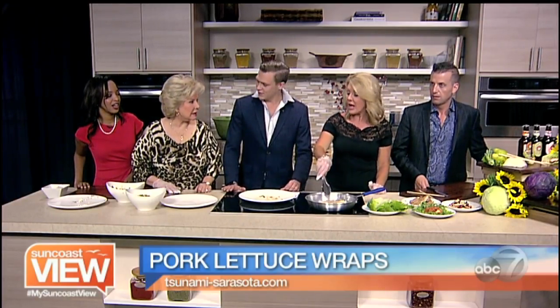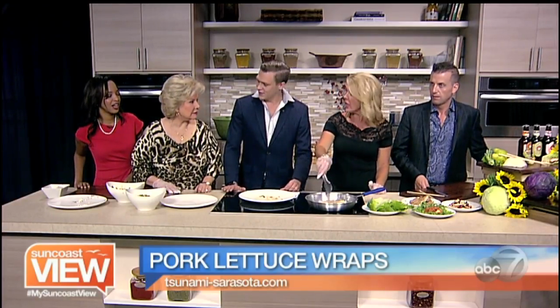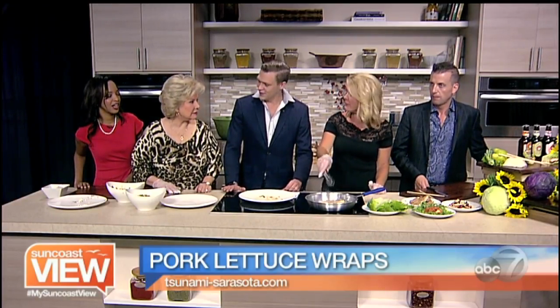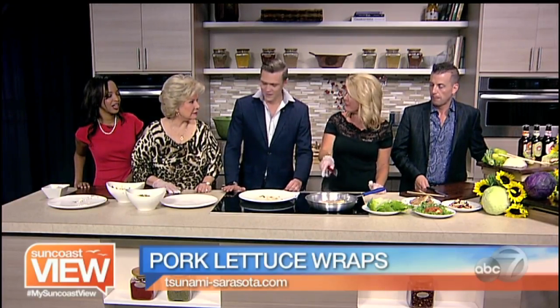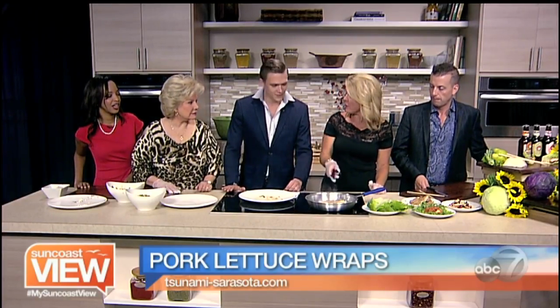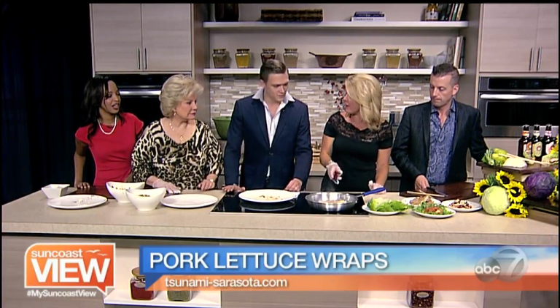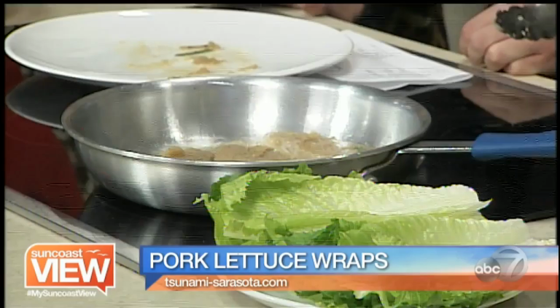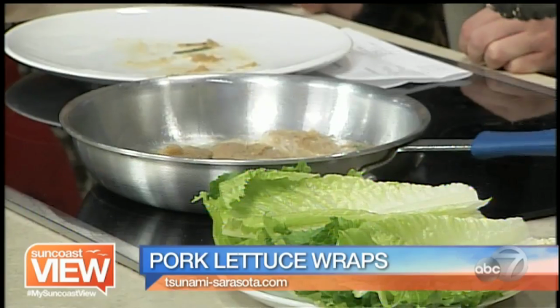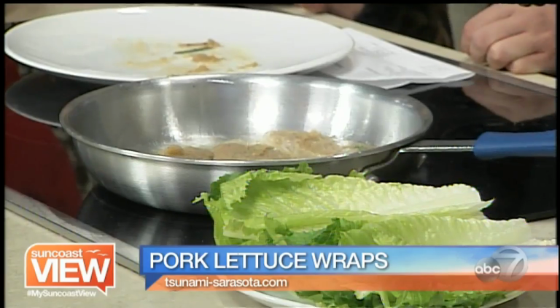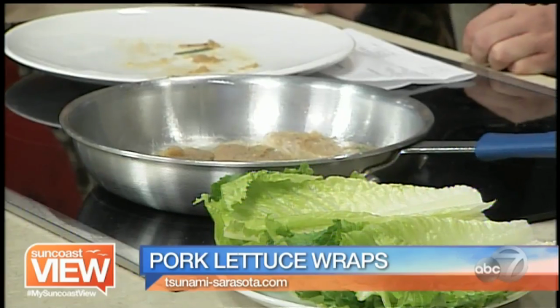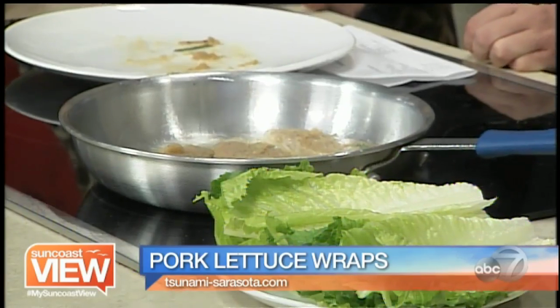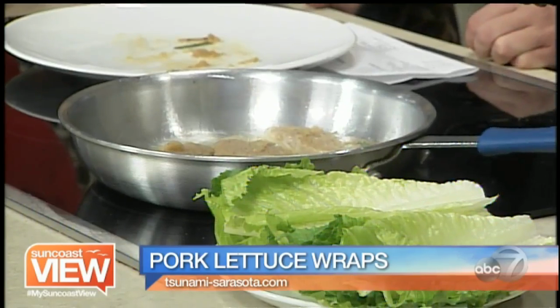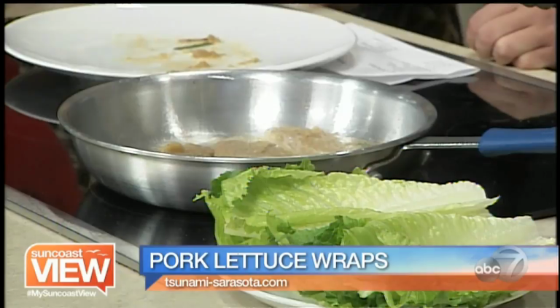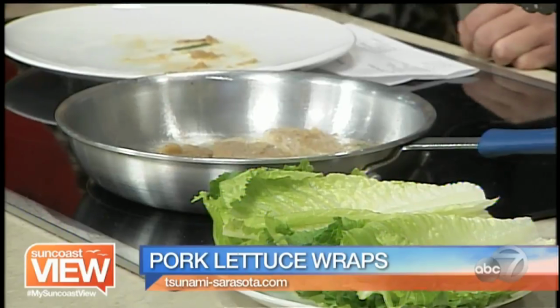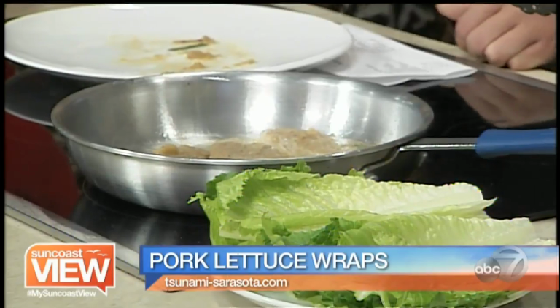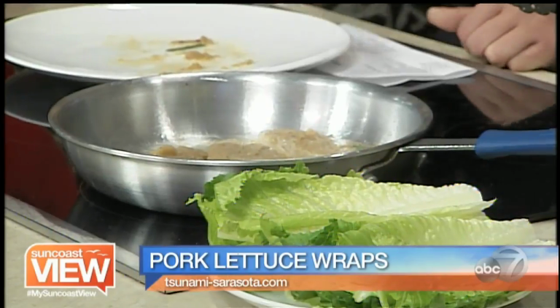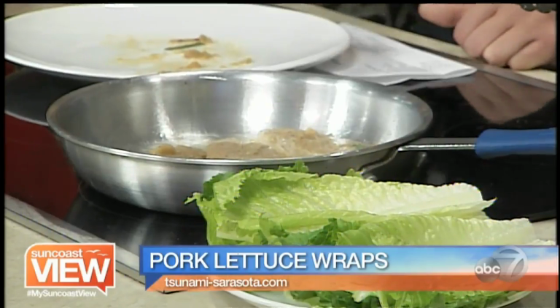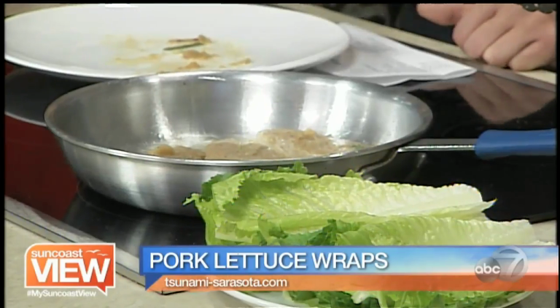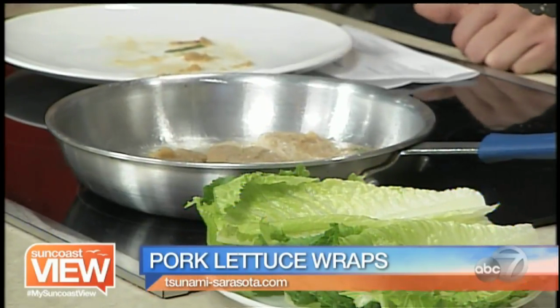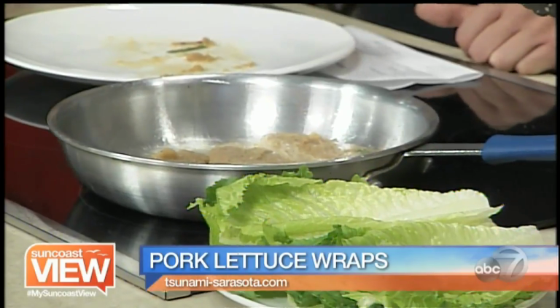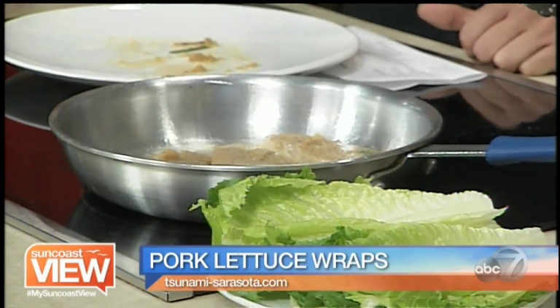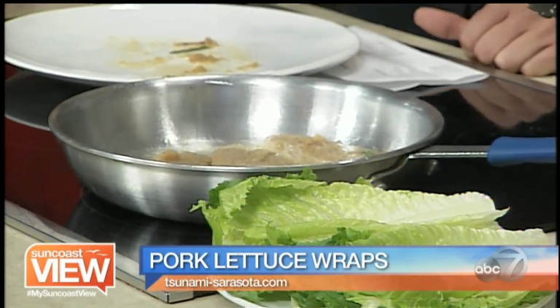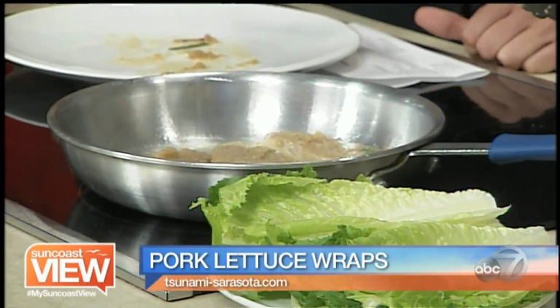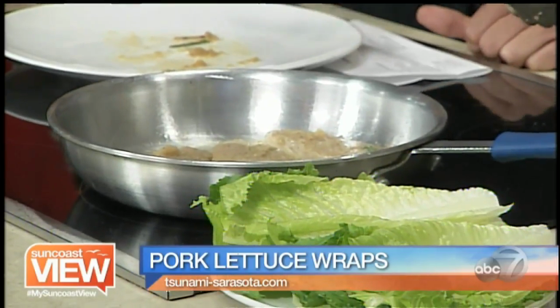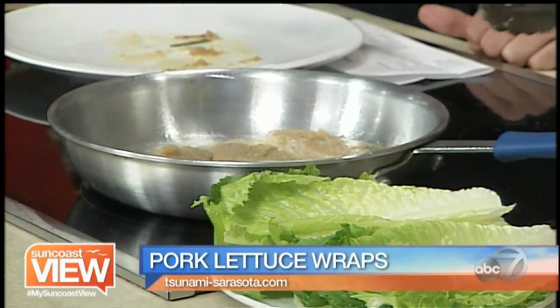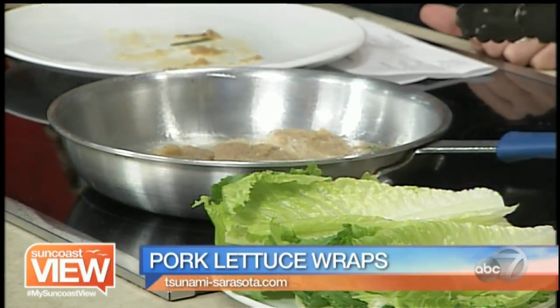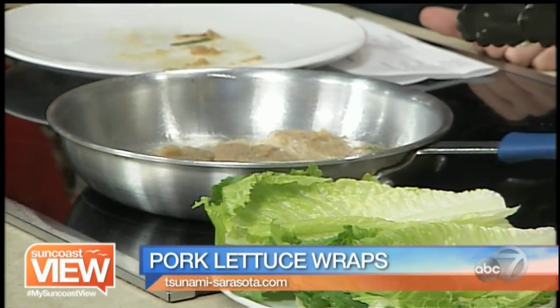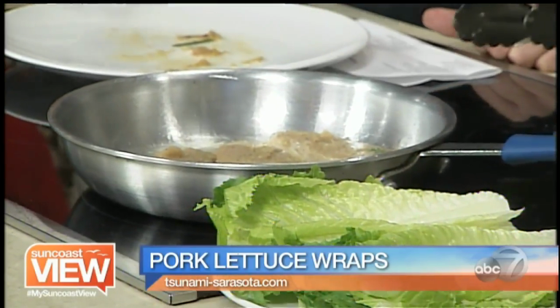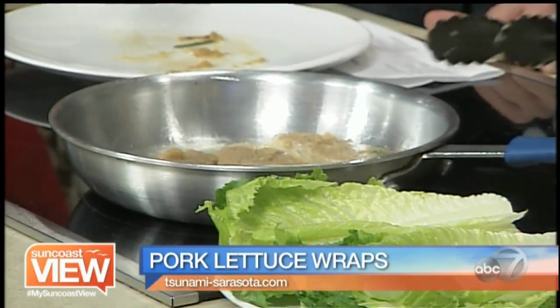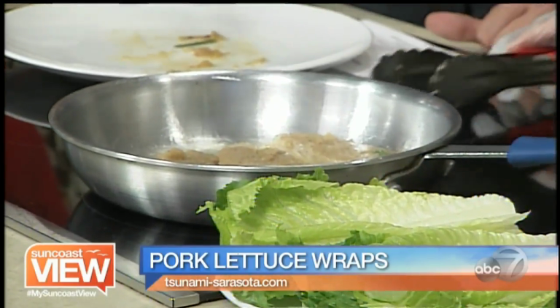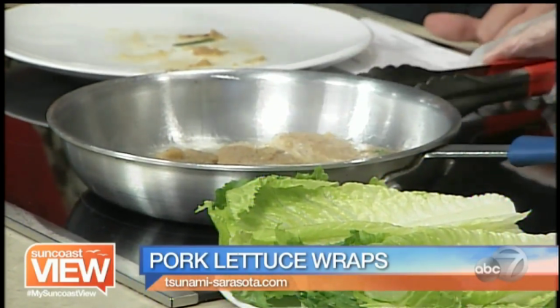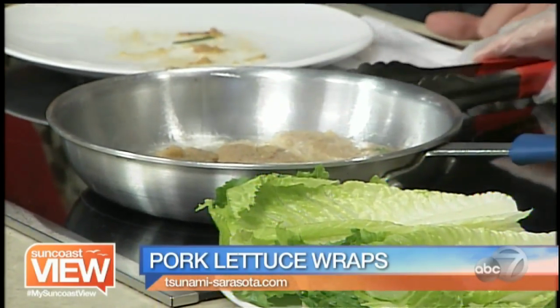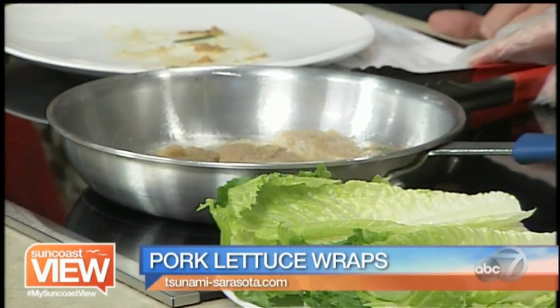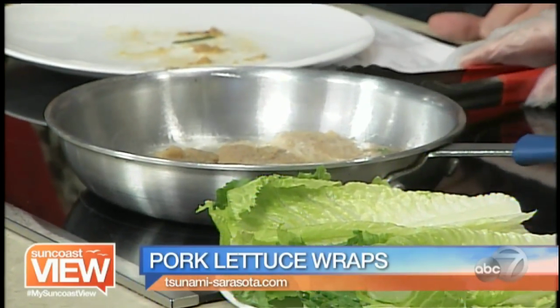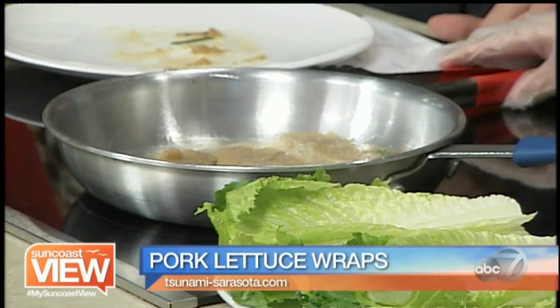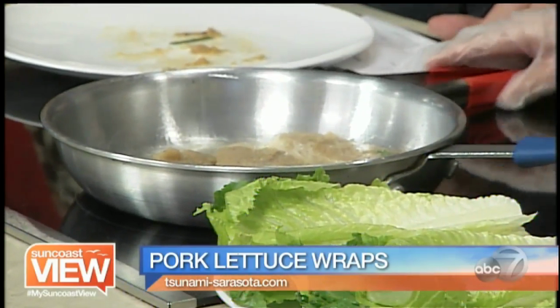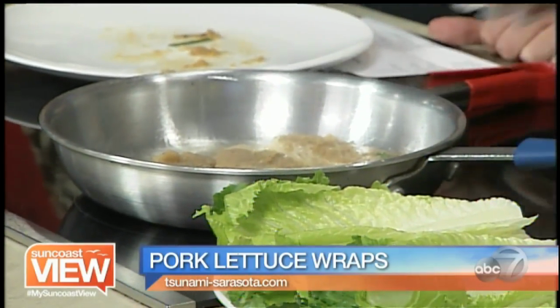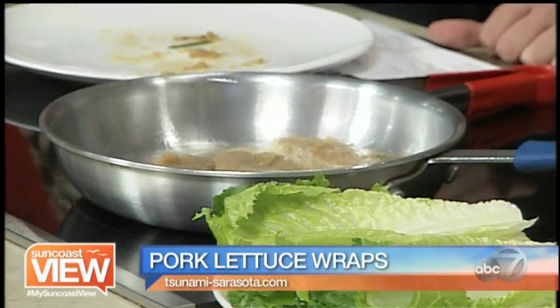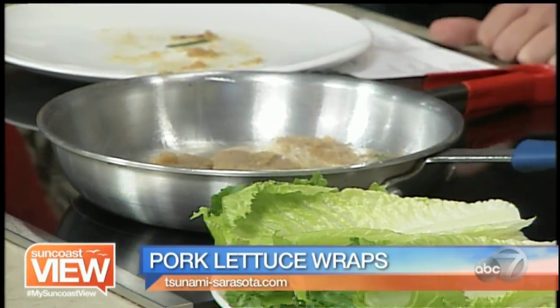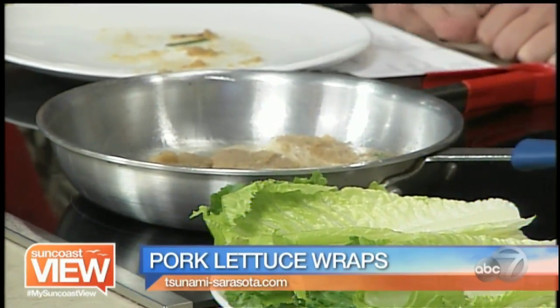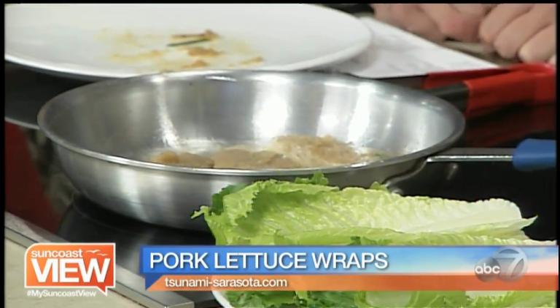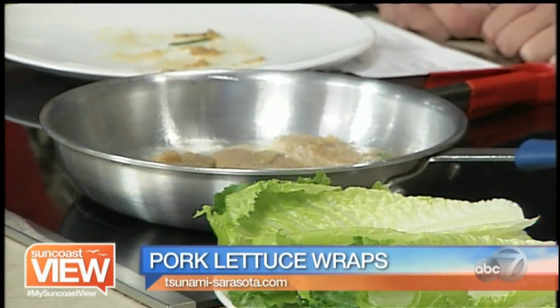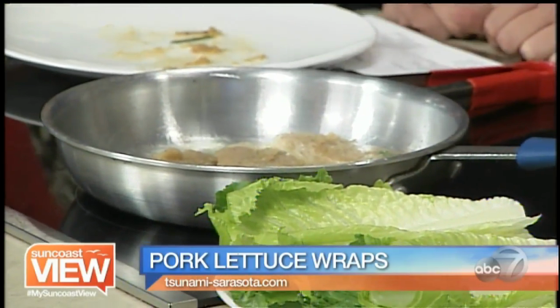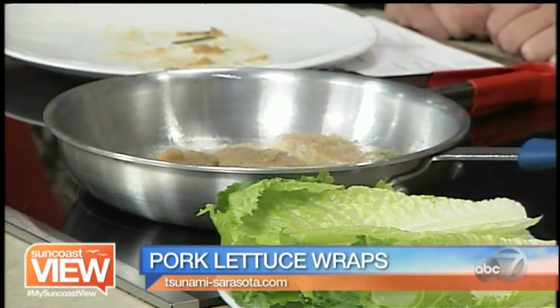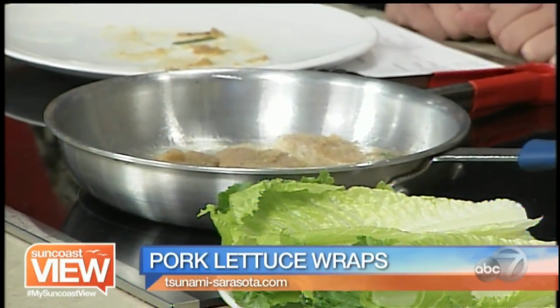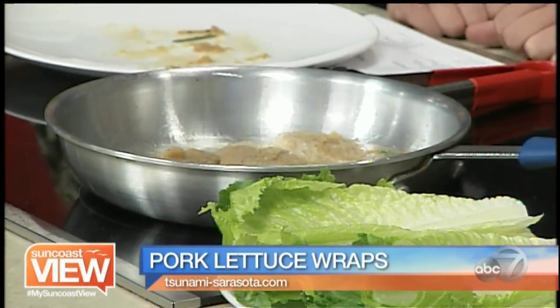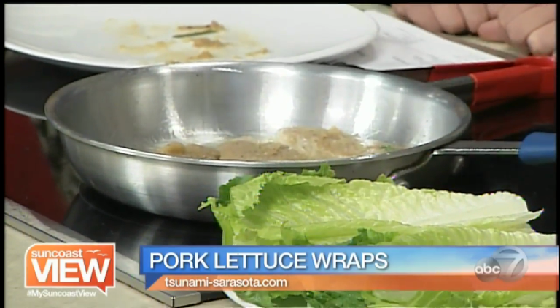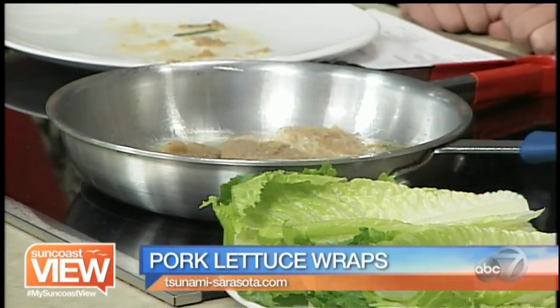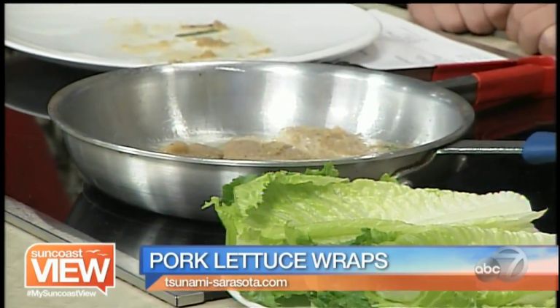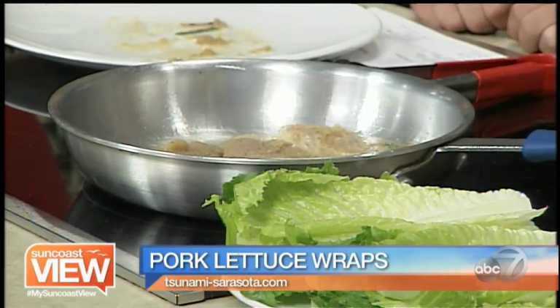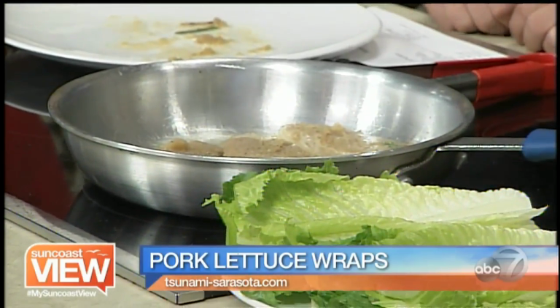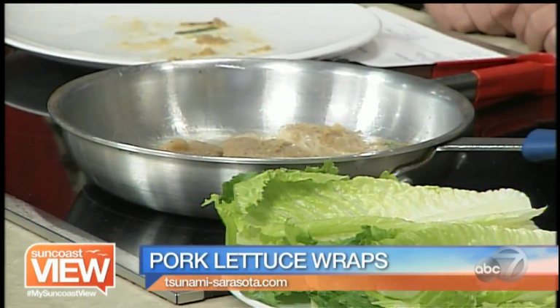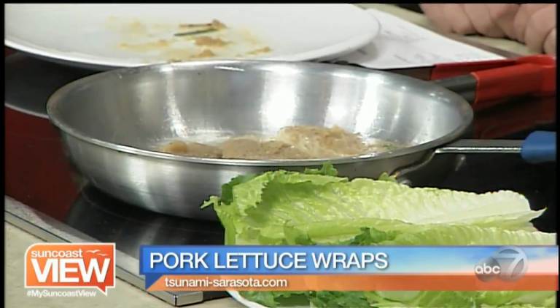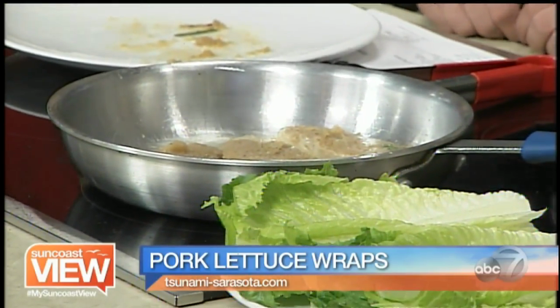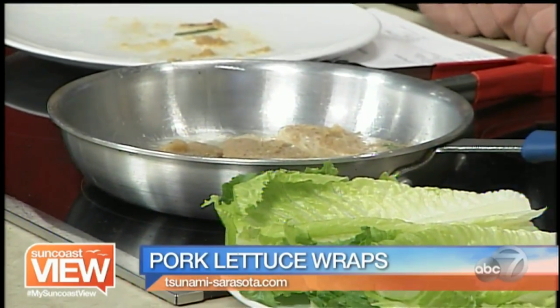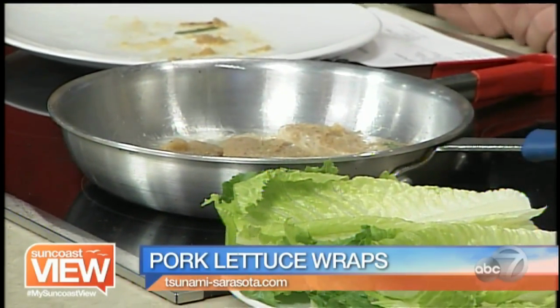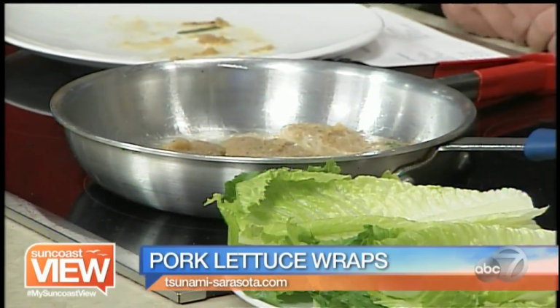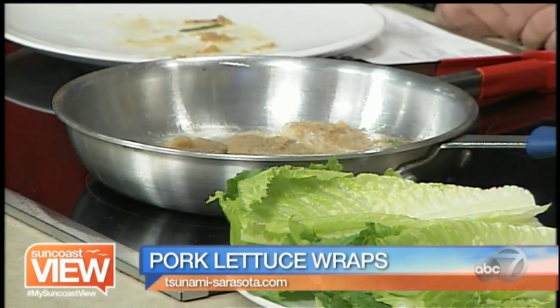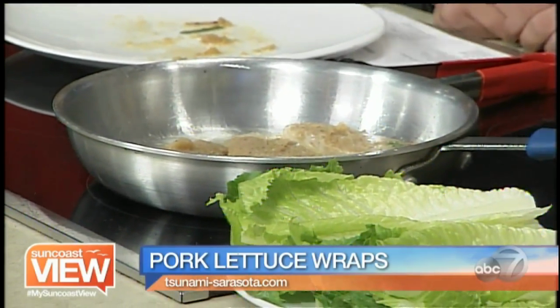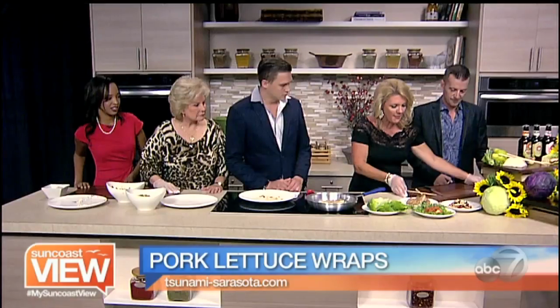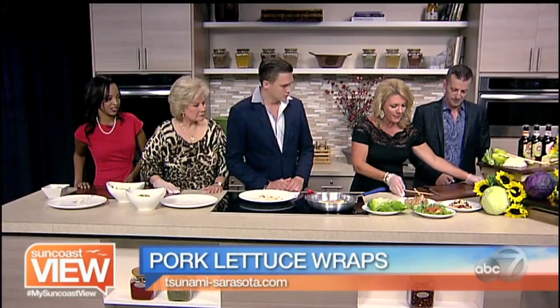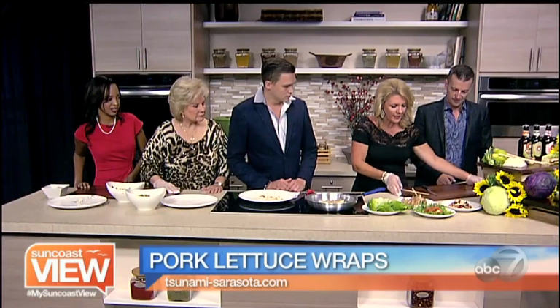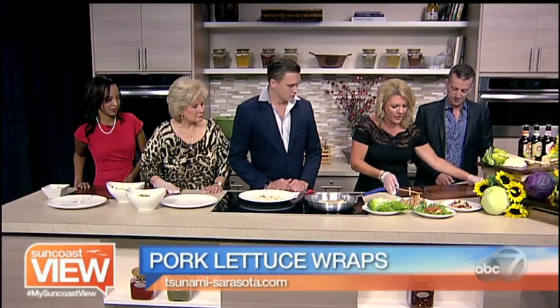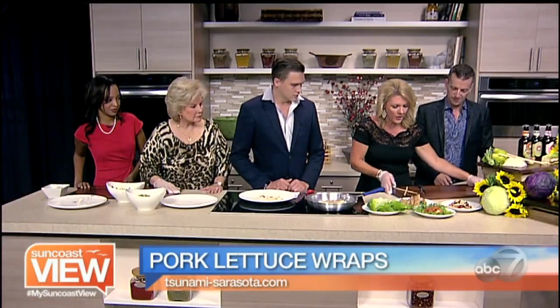How long before I flip? We're going to do about four minutes on each side. Okay, so we're going to let this go. Let's move to assembly here.